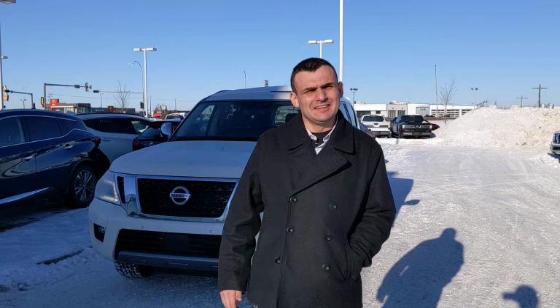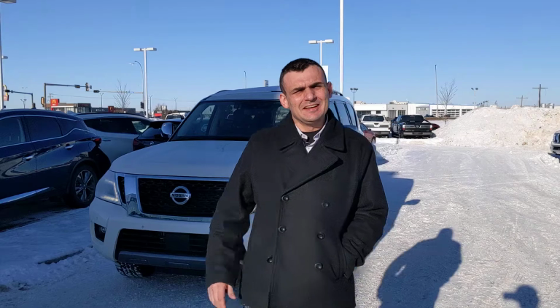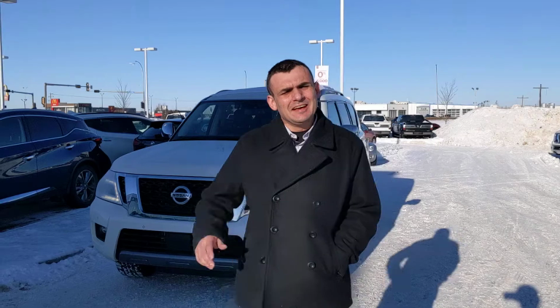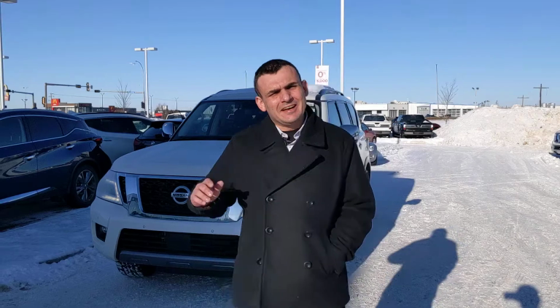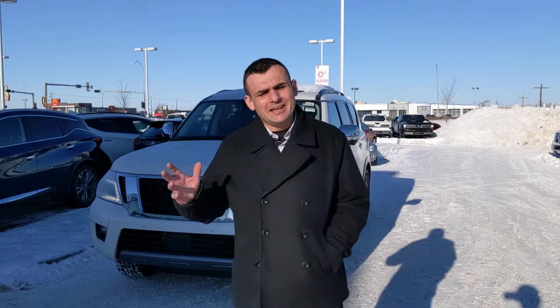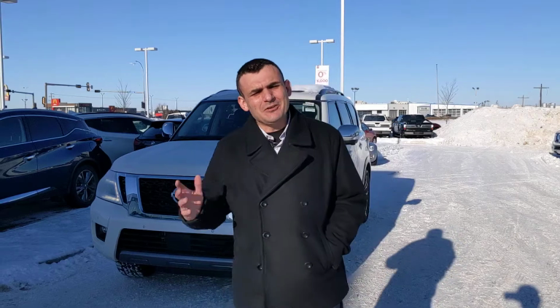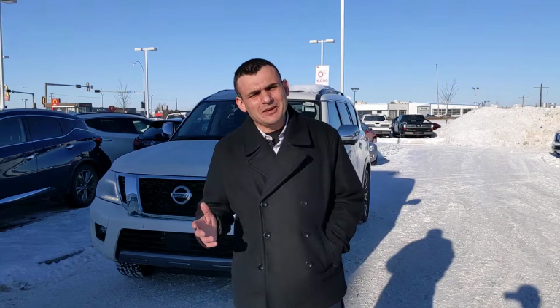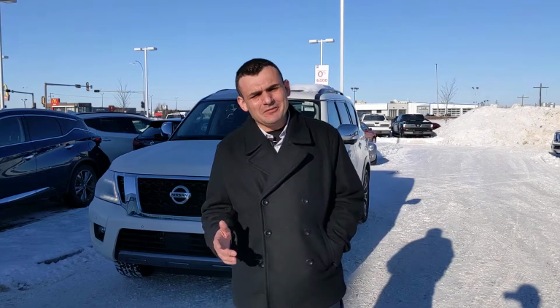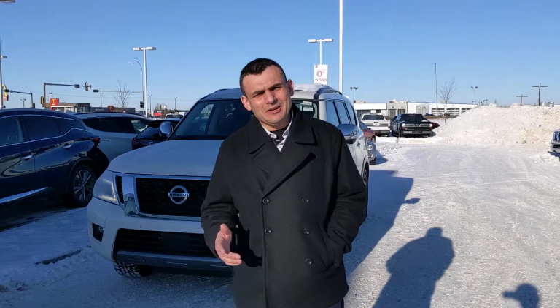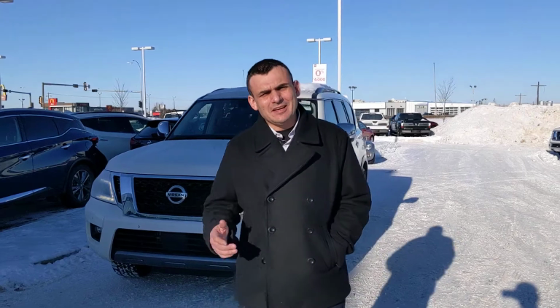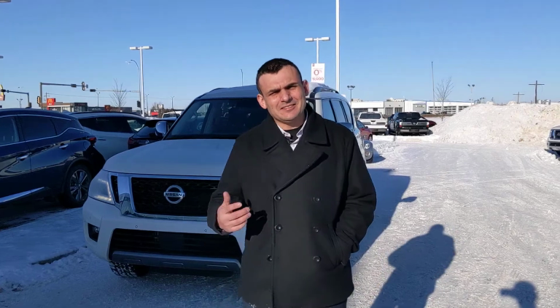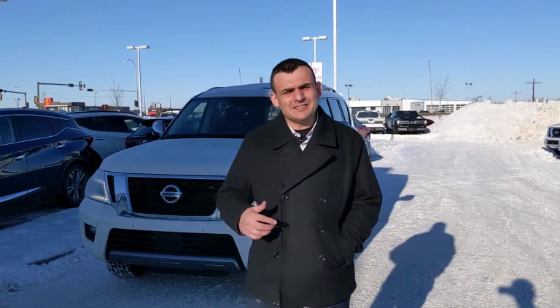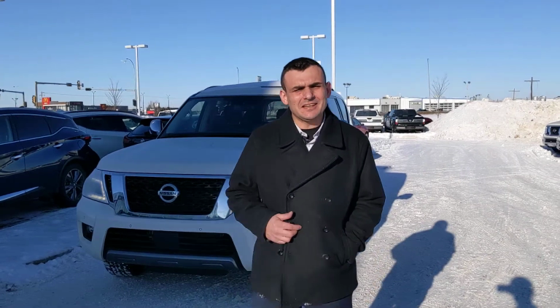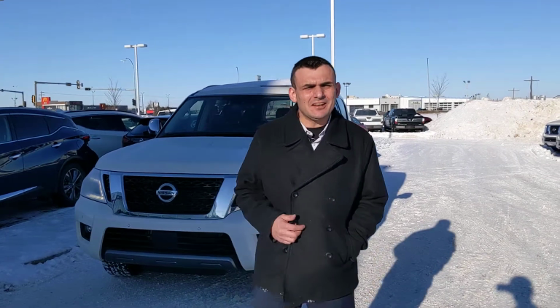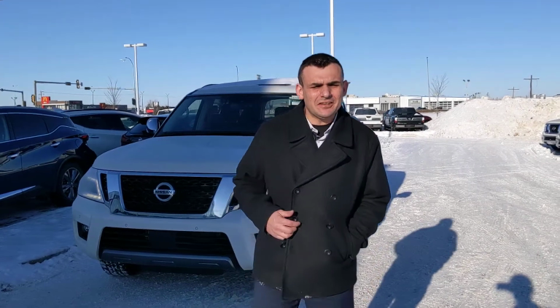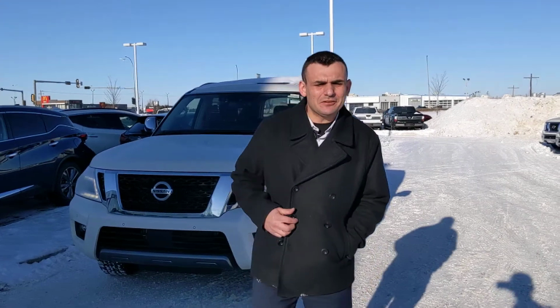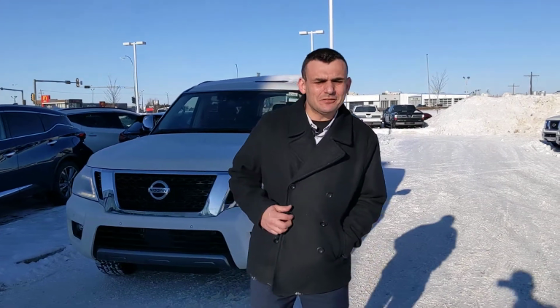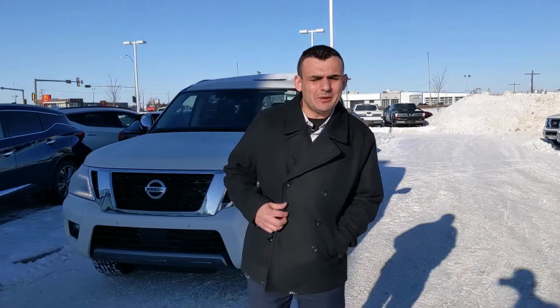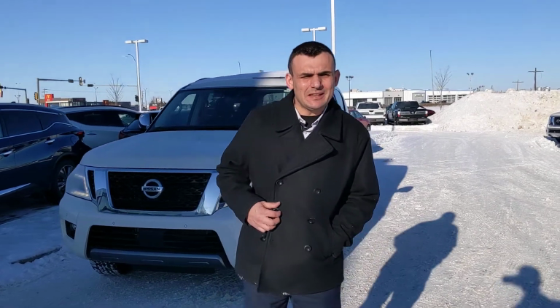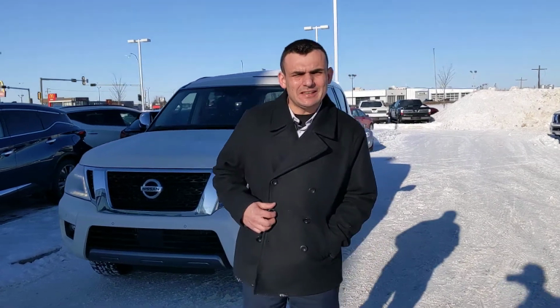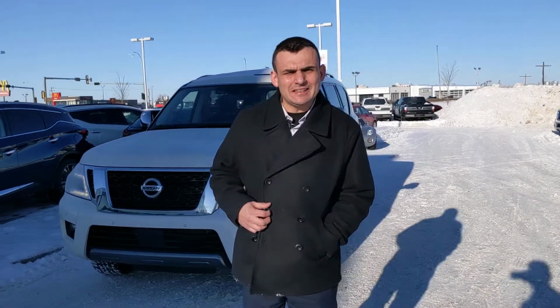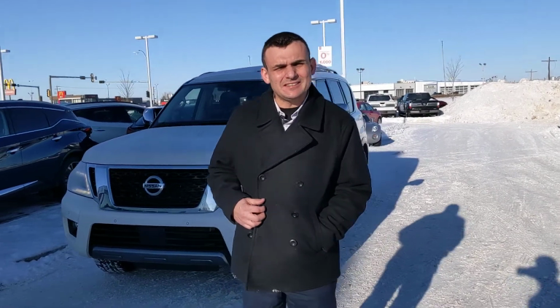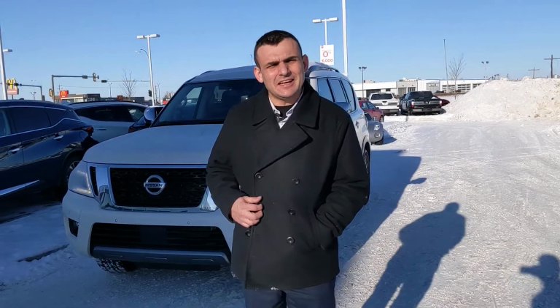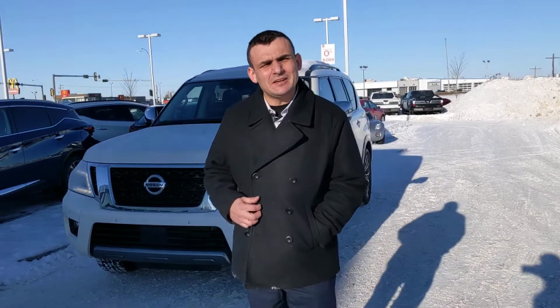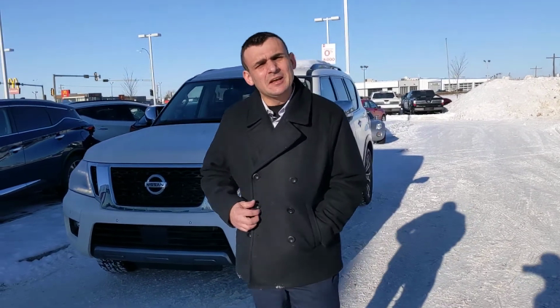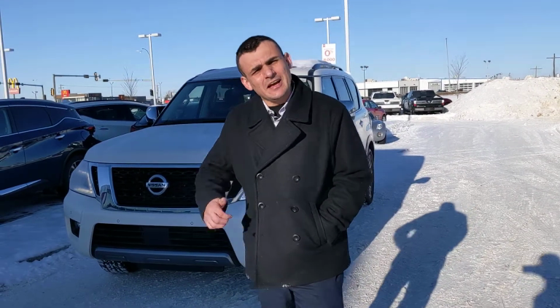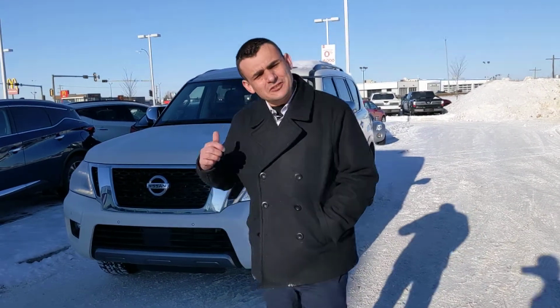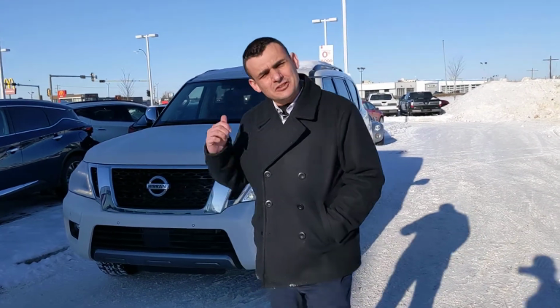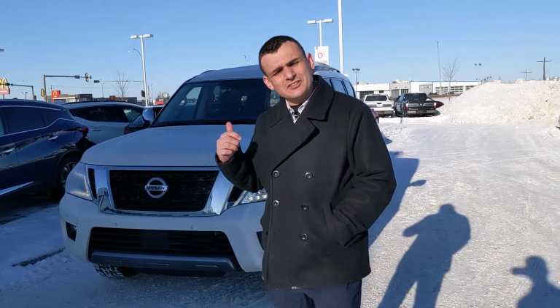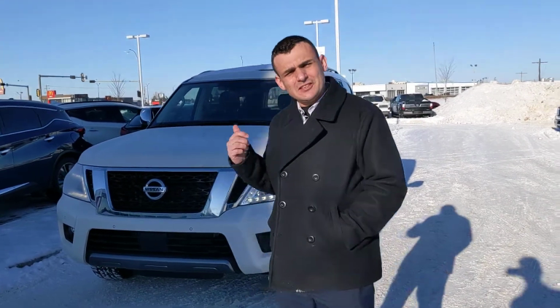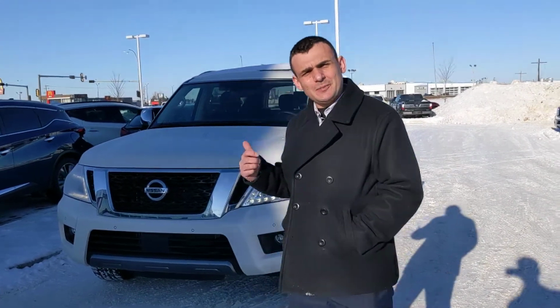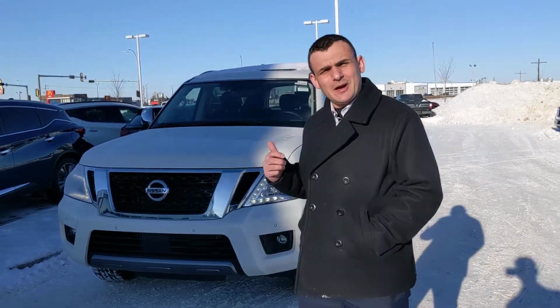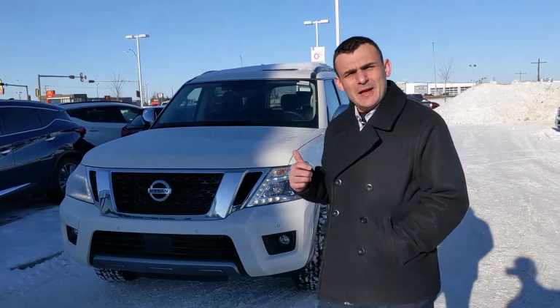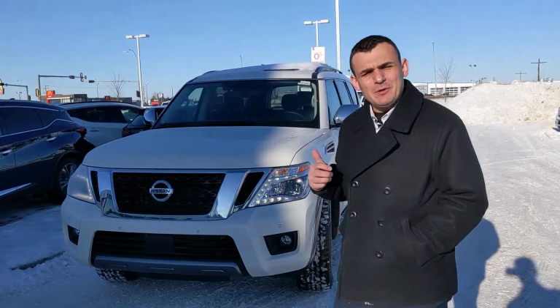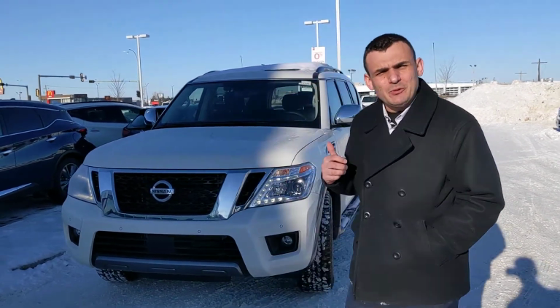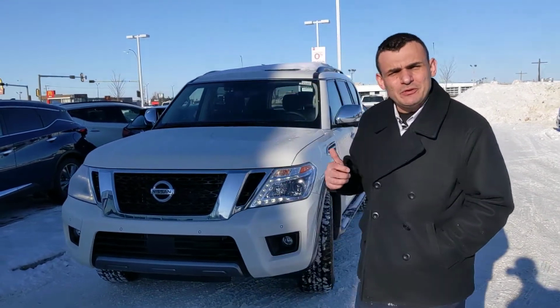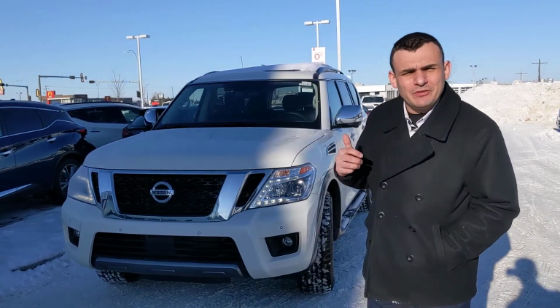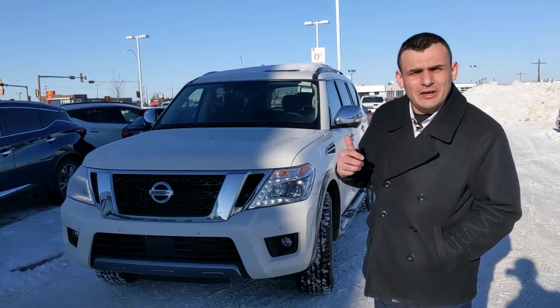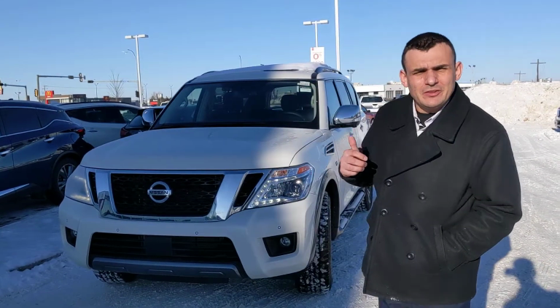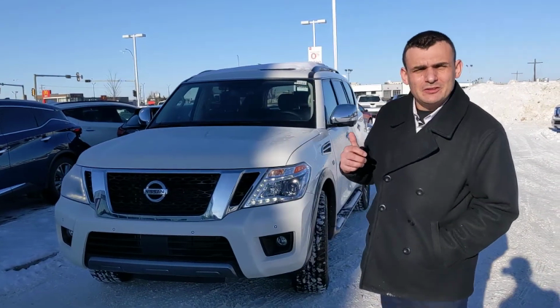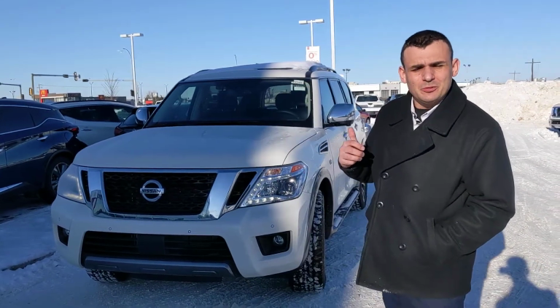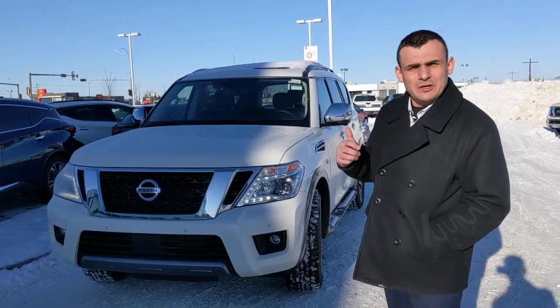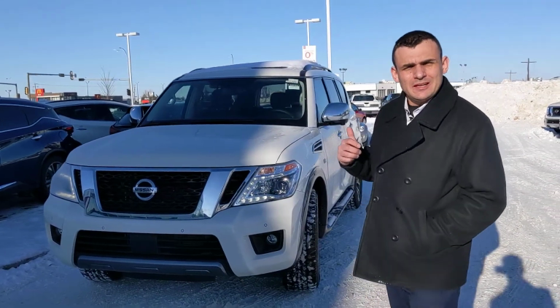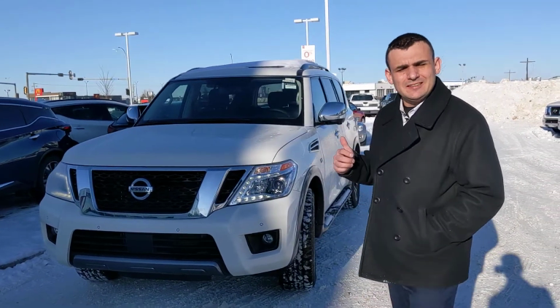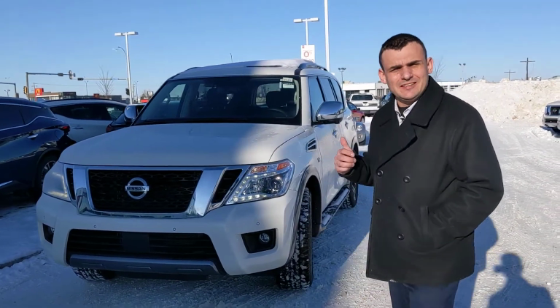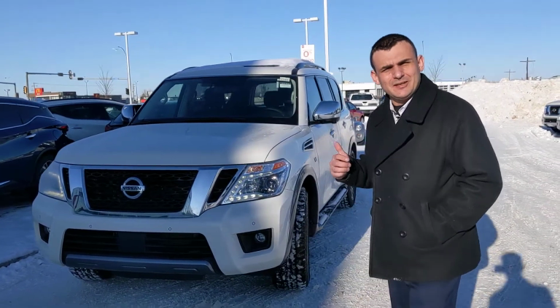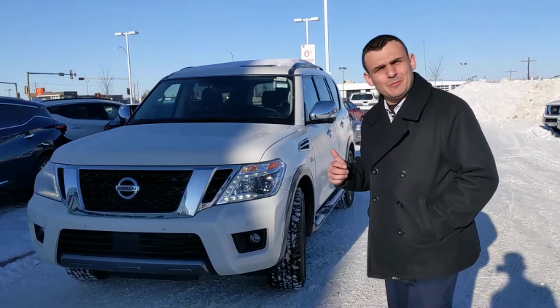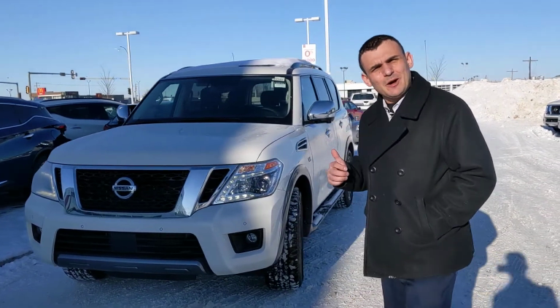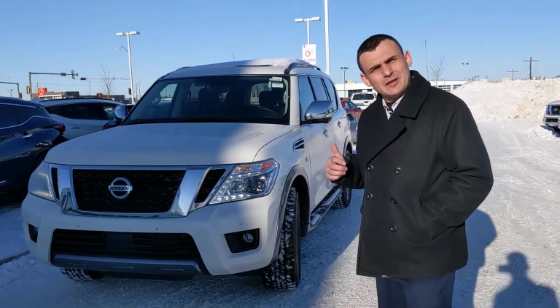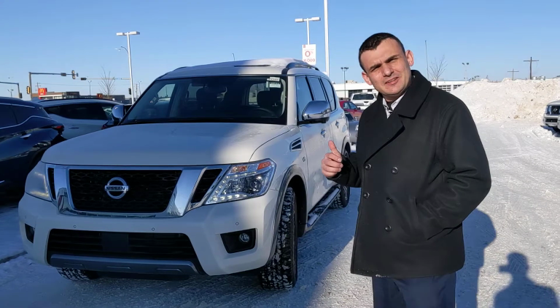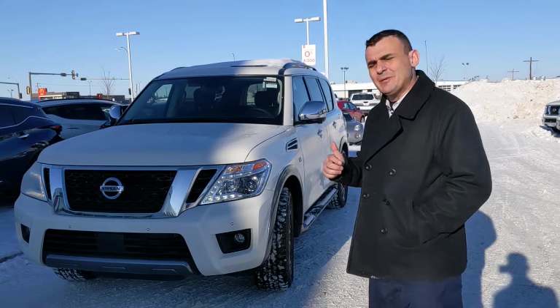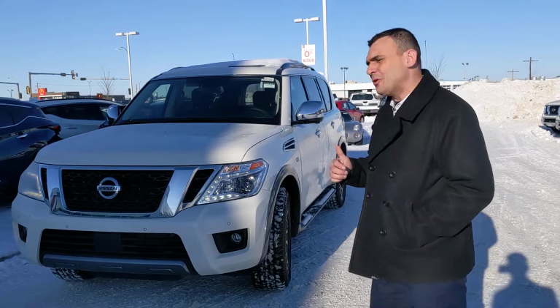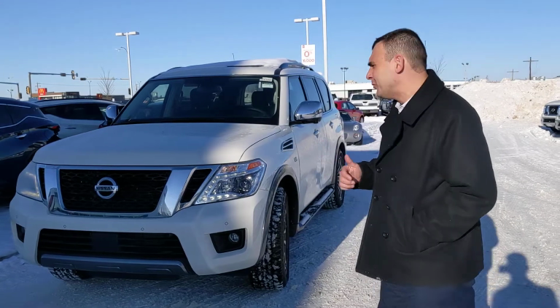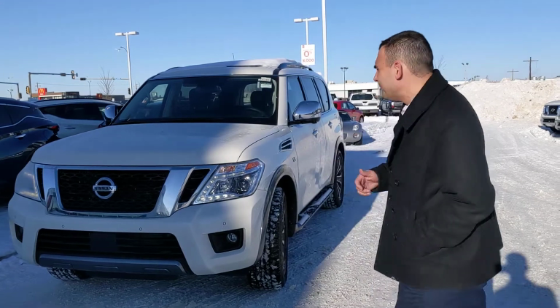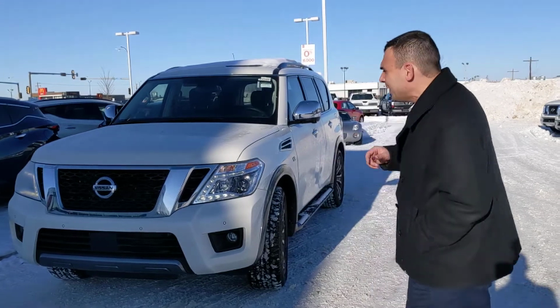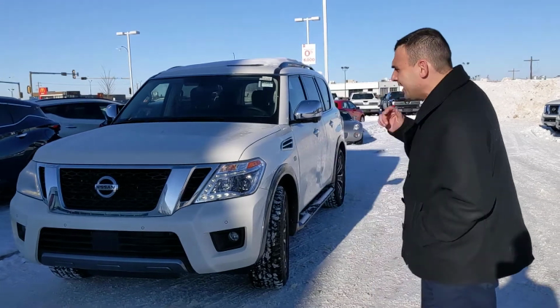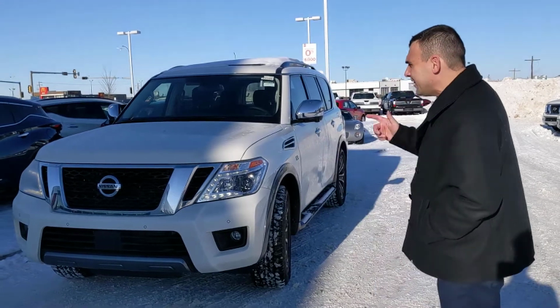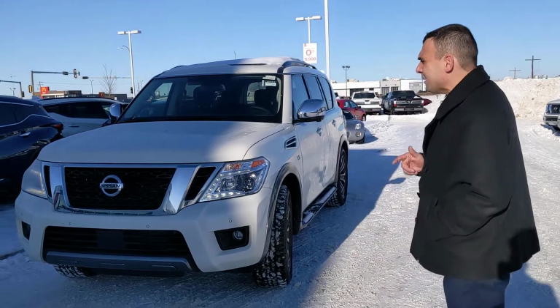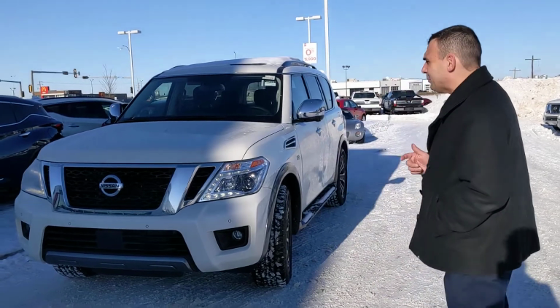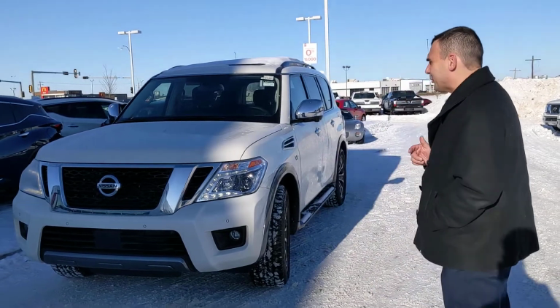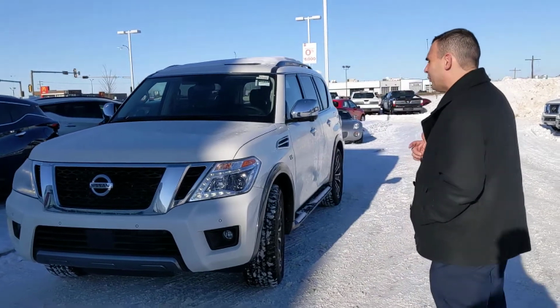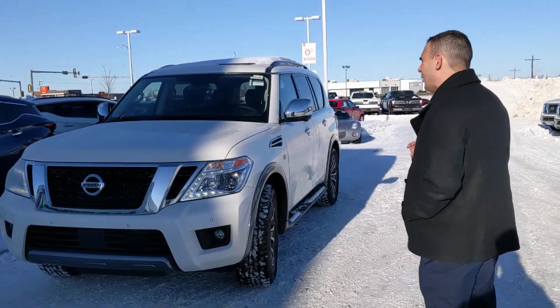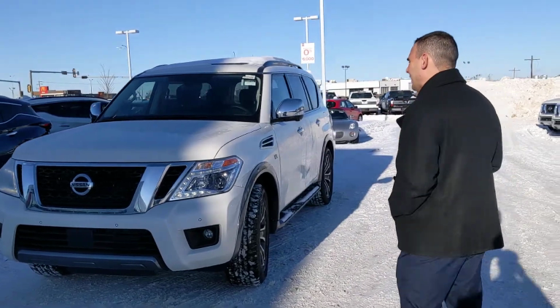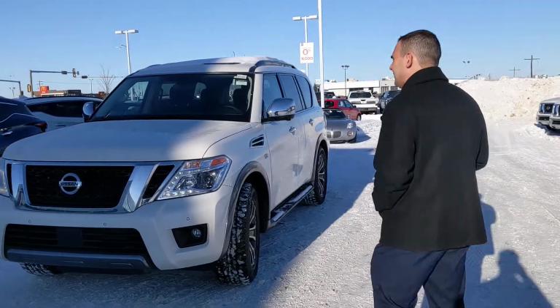Hello again, Vanessa. Sal here from LA Nissan. As you can see behind me, we found that 2019 Armada demo in pearl white.